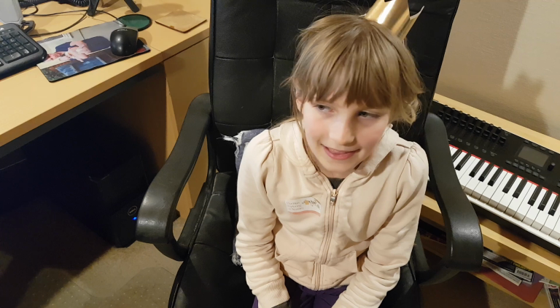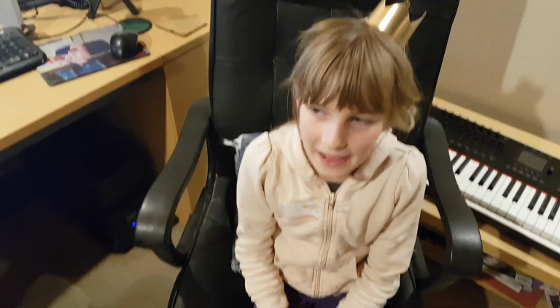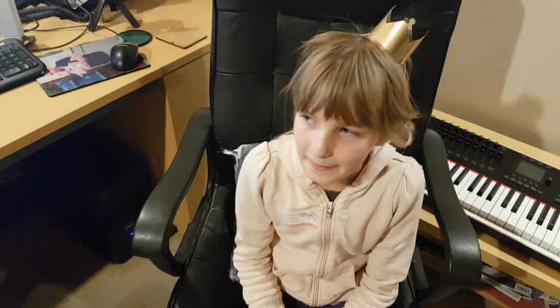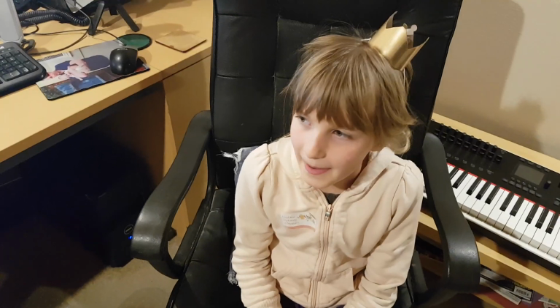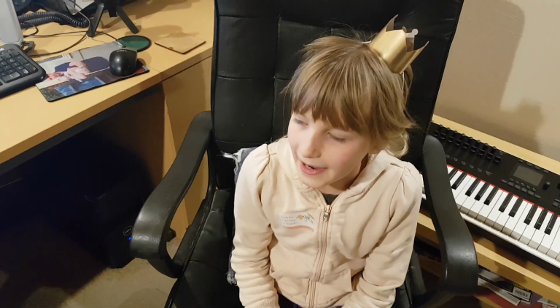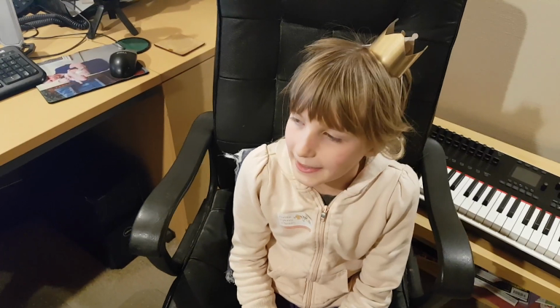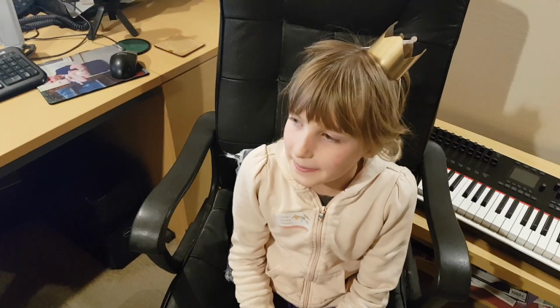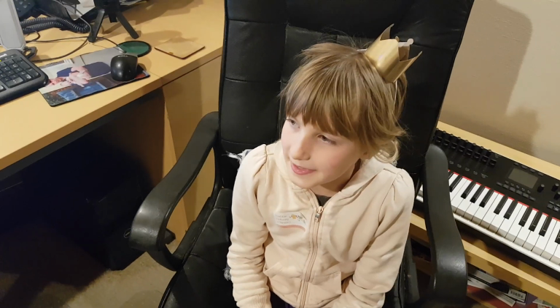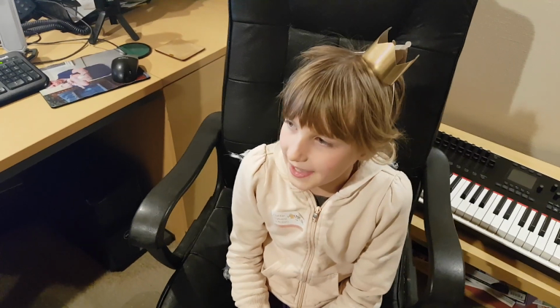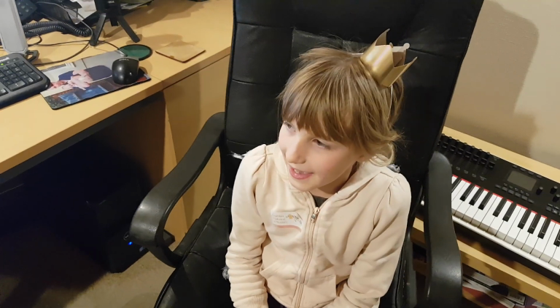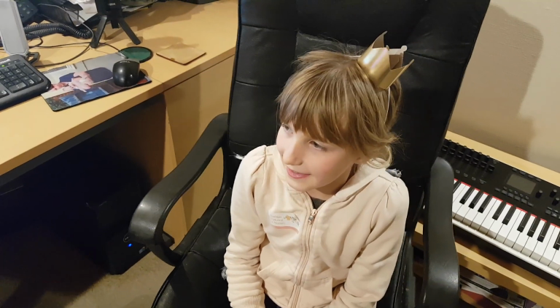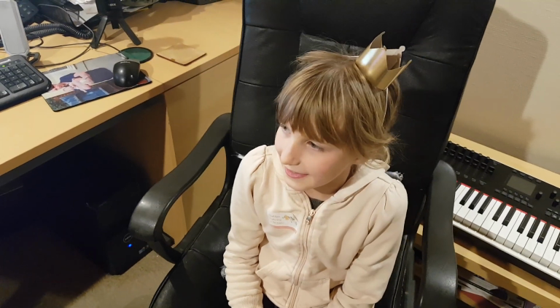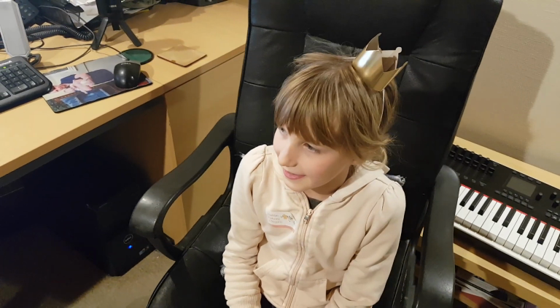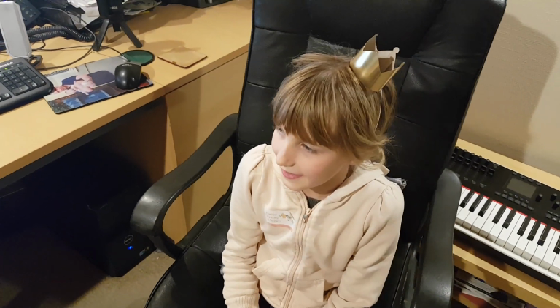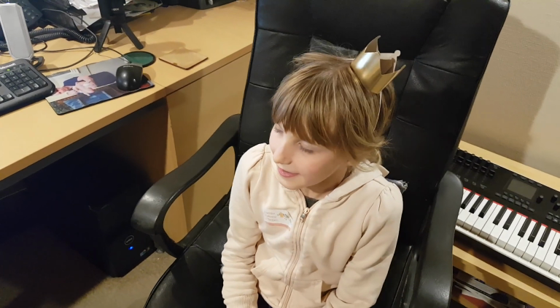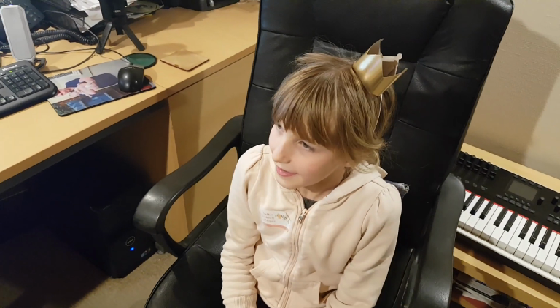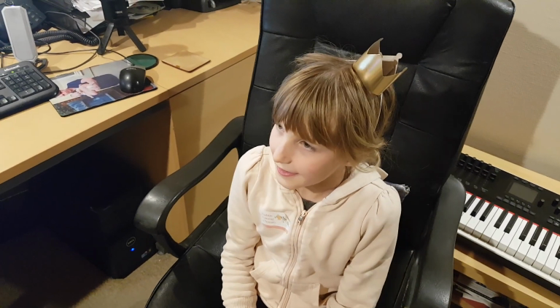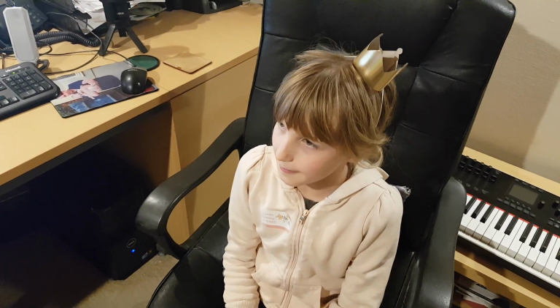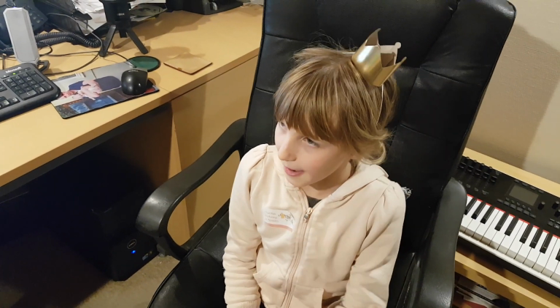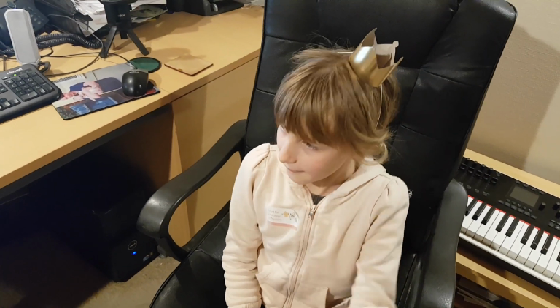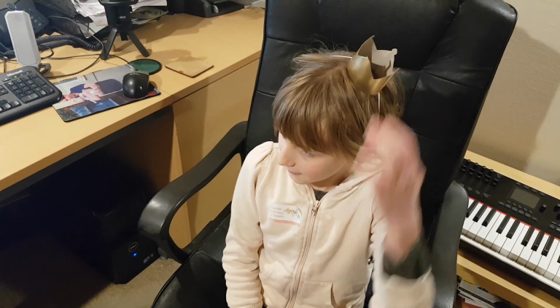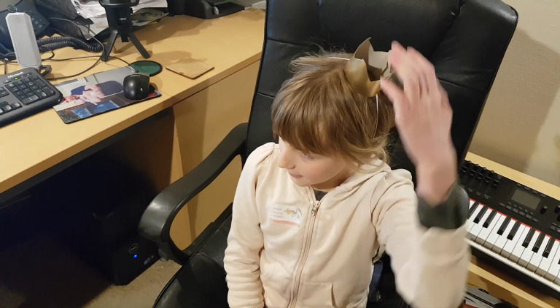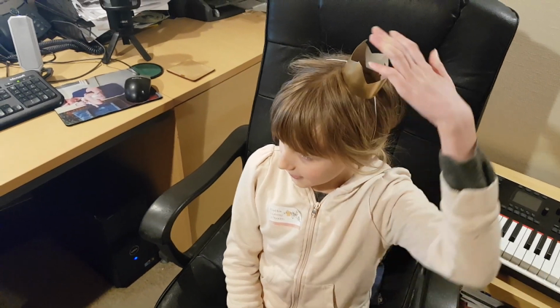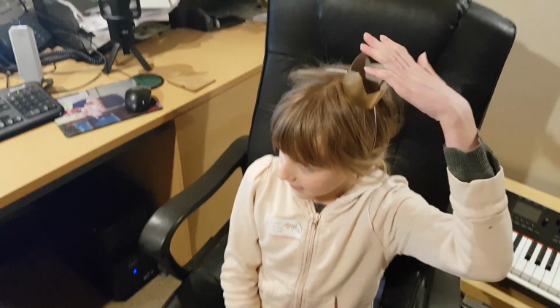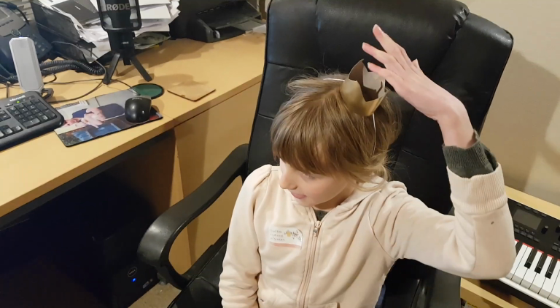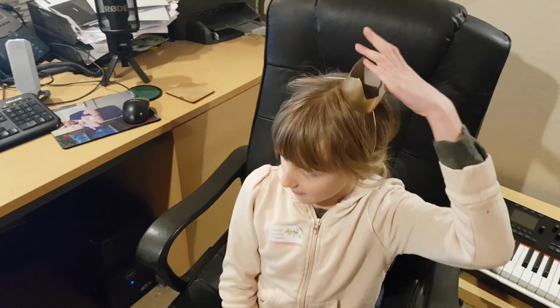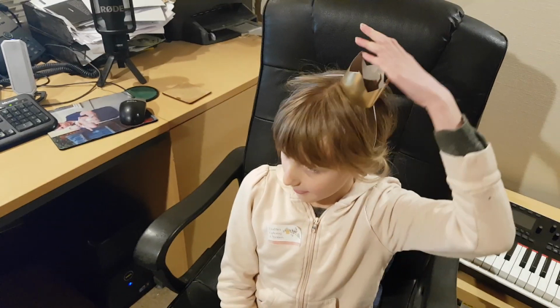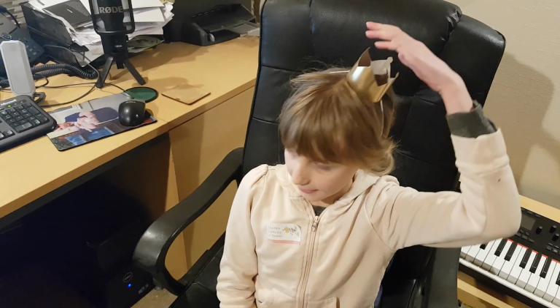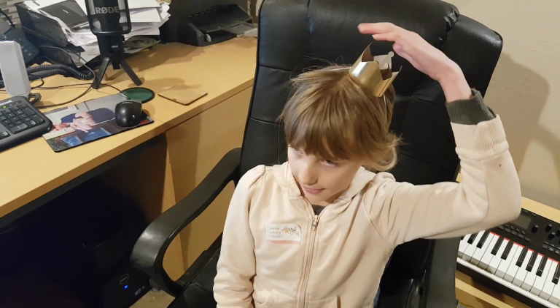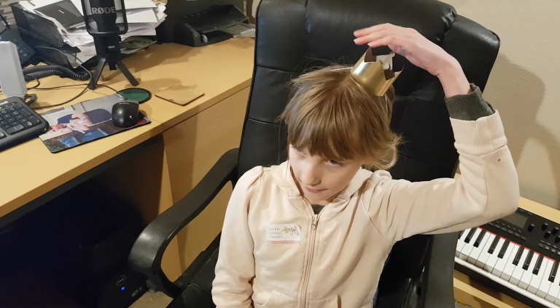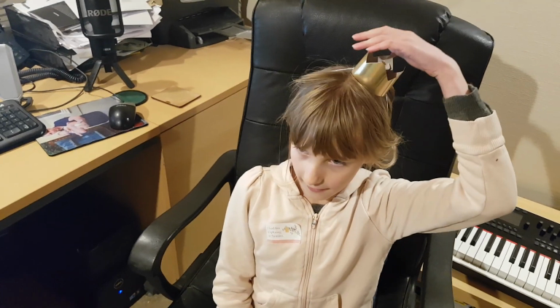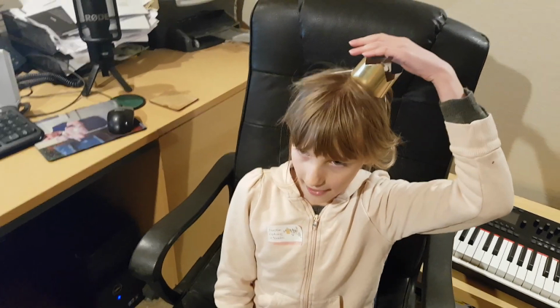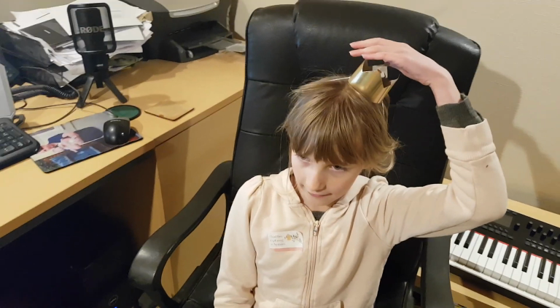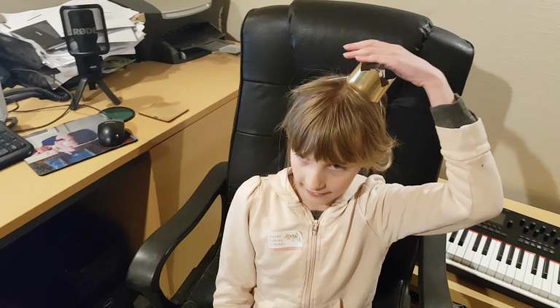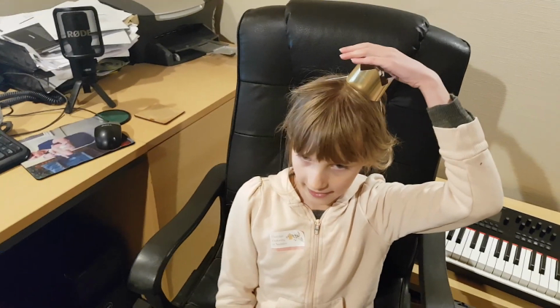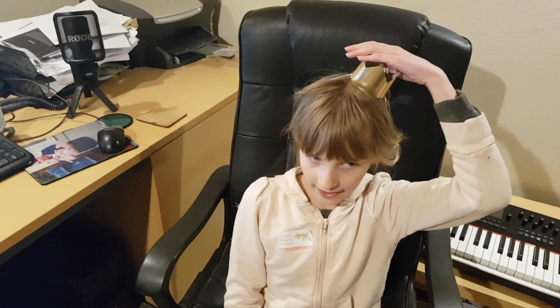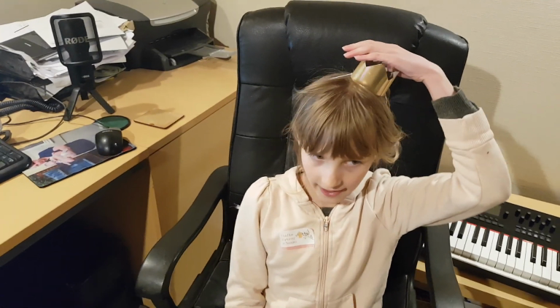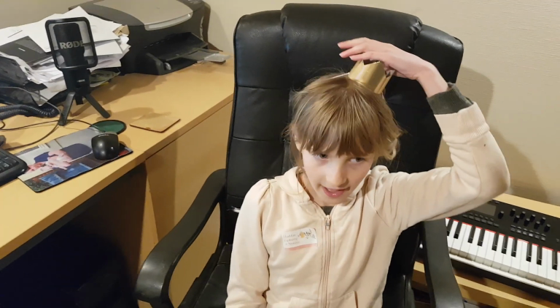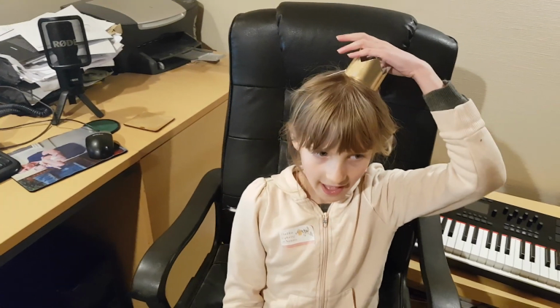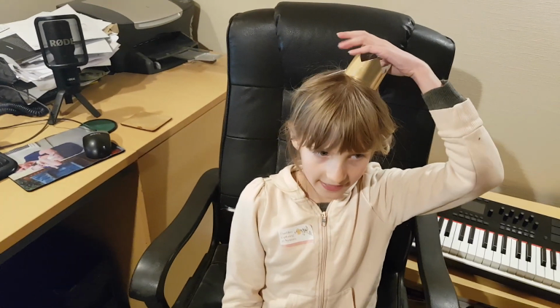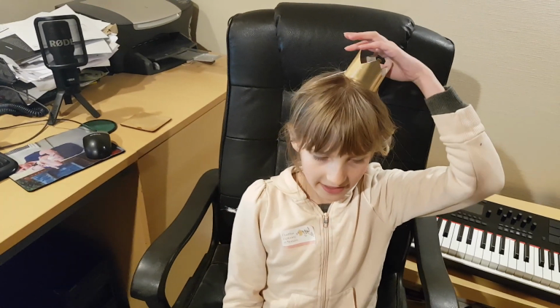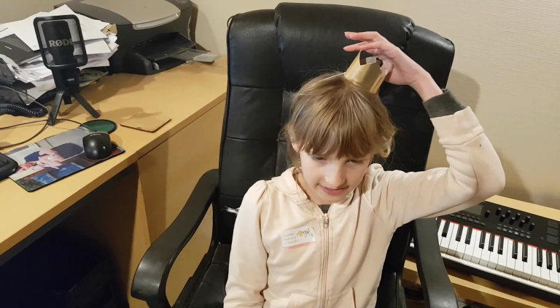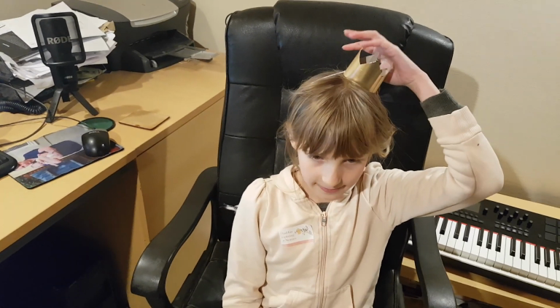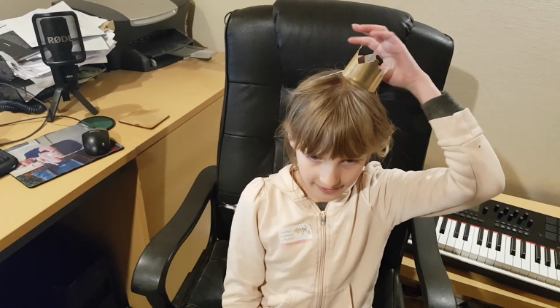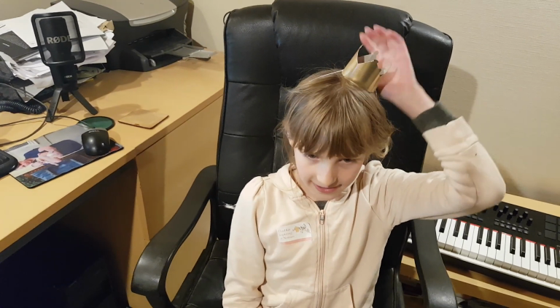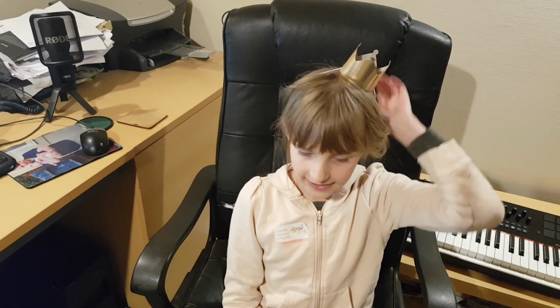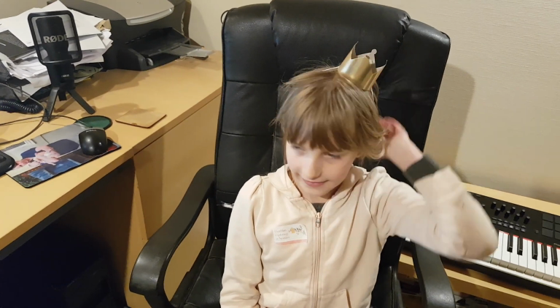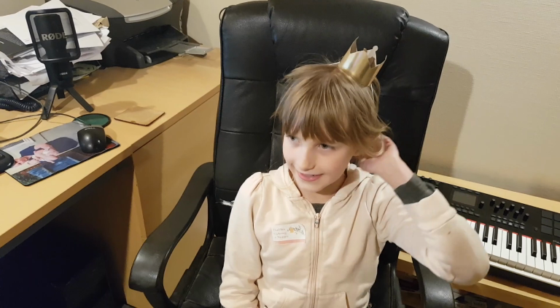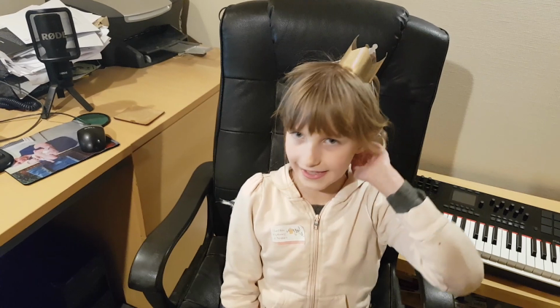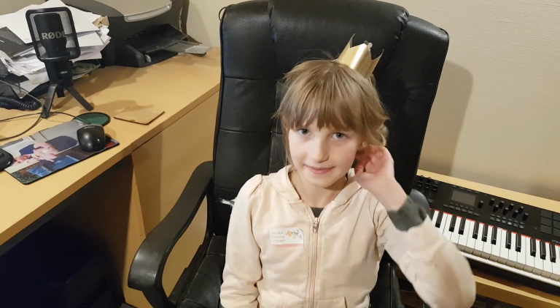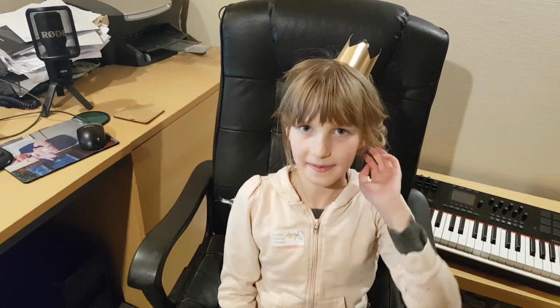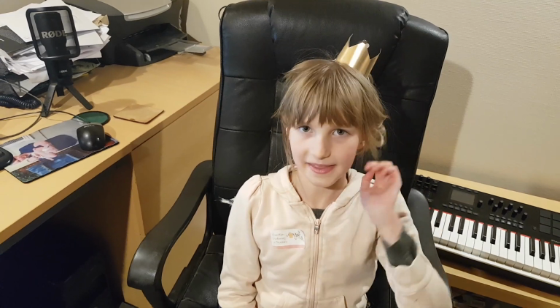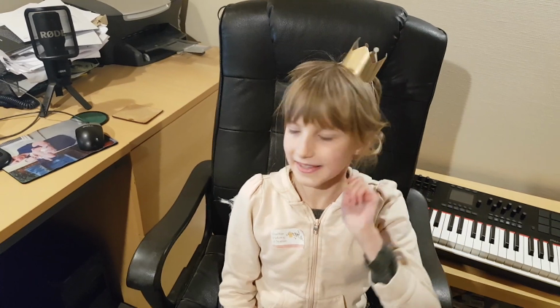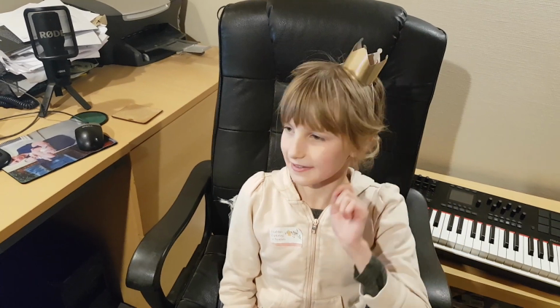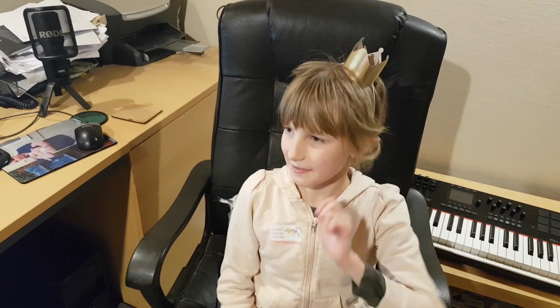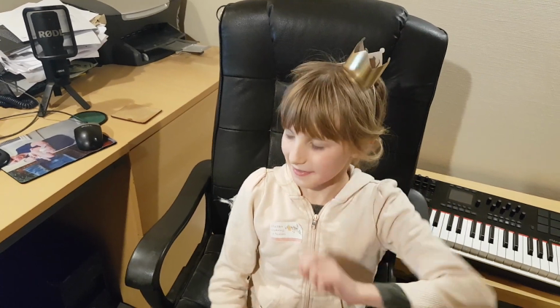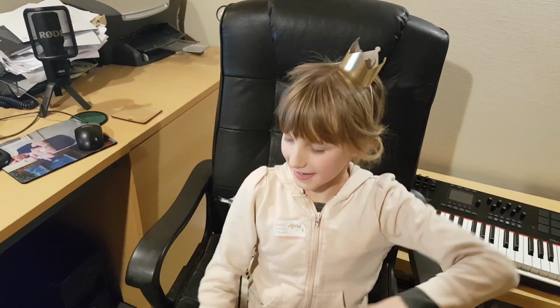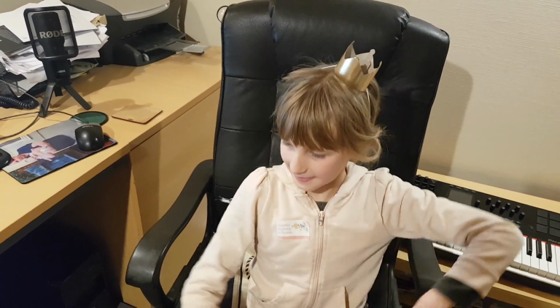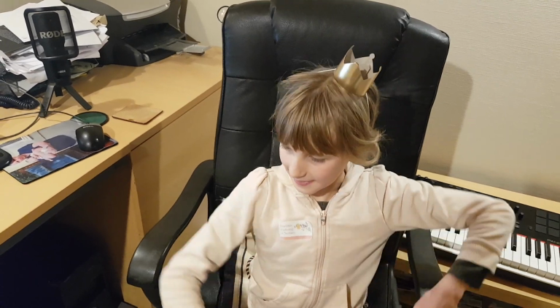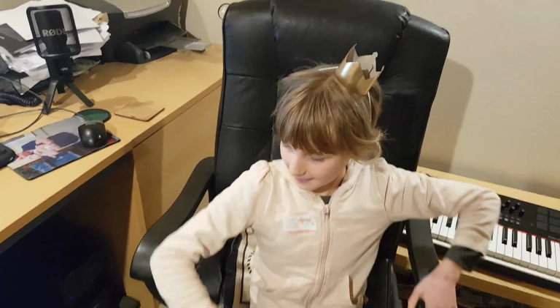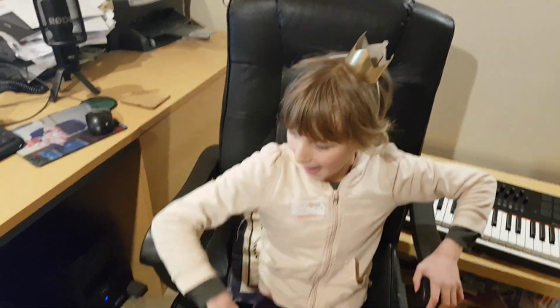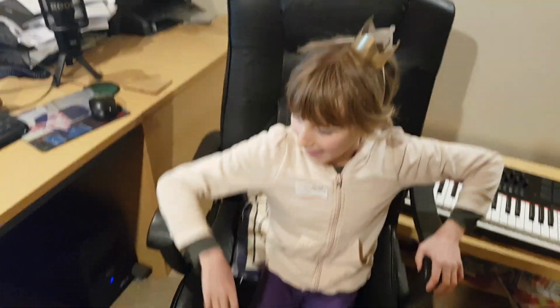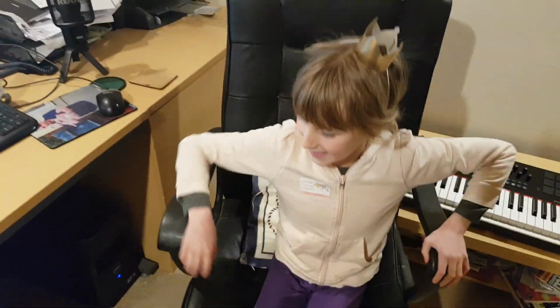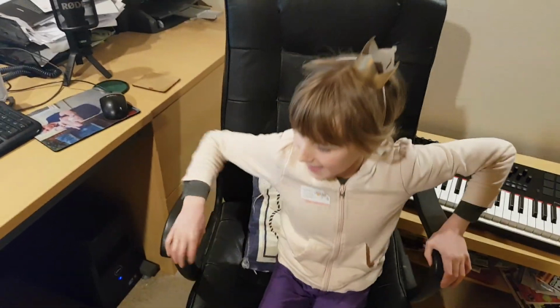Hello, my name's Caitlin. You might have noticed that I'm wearing a crown here, and that's because I've just been to a Christmas party.